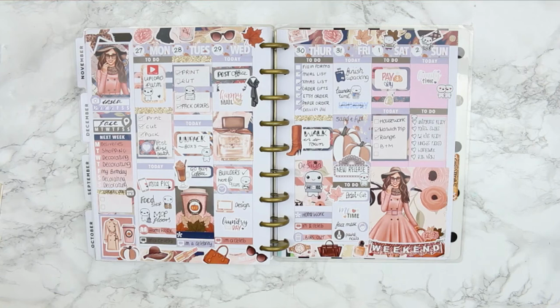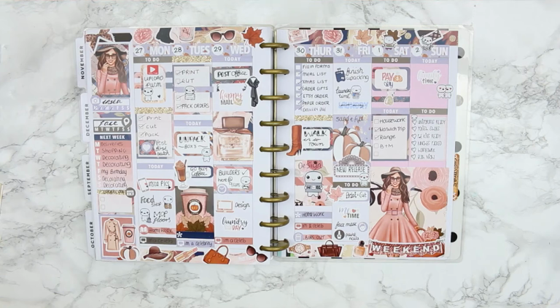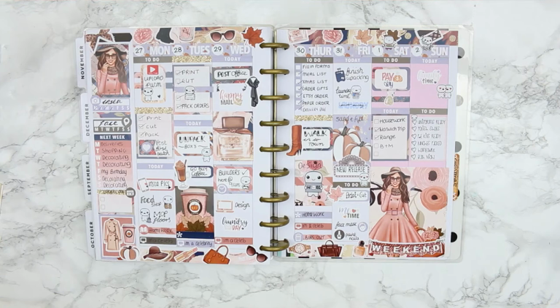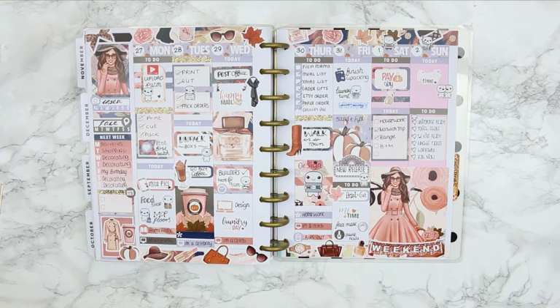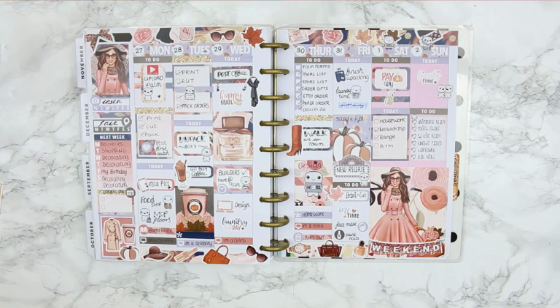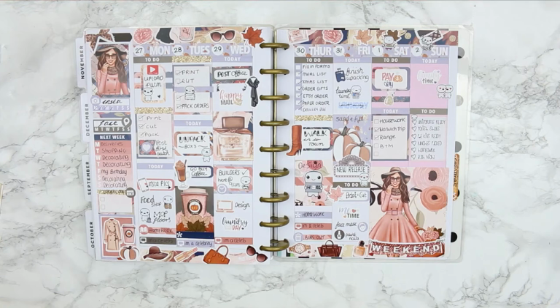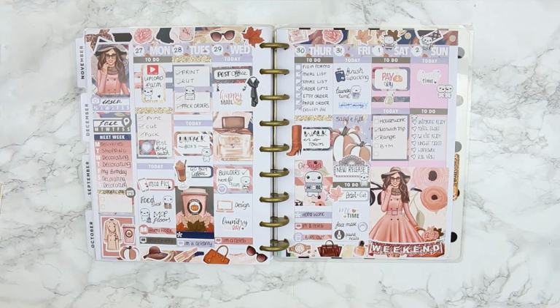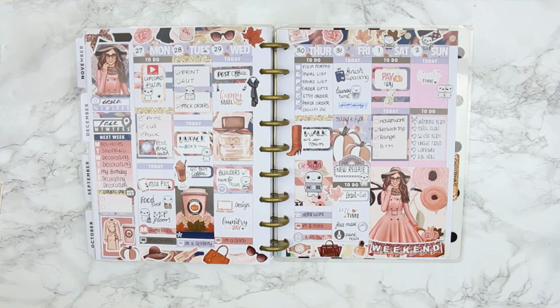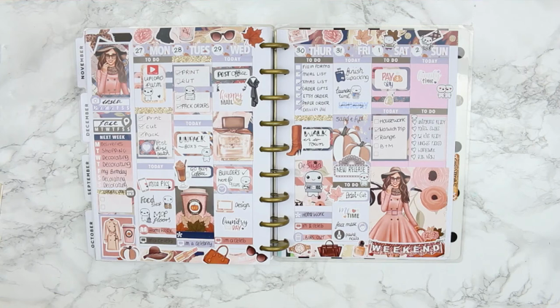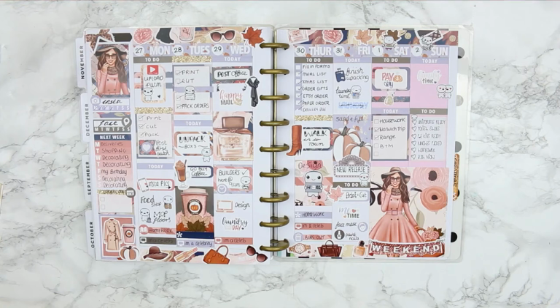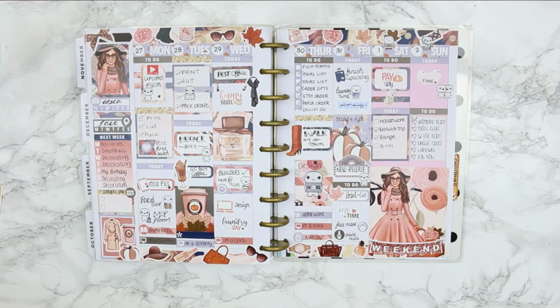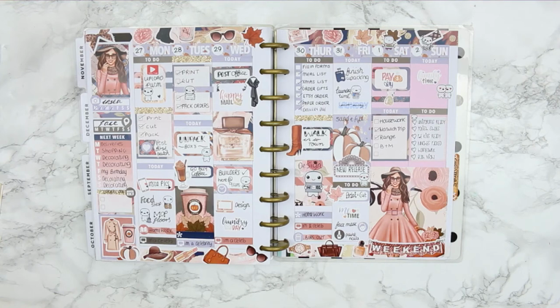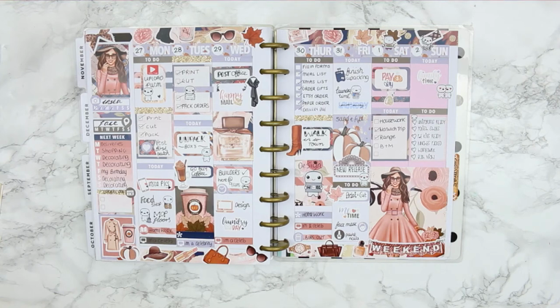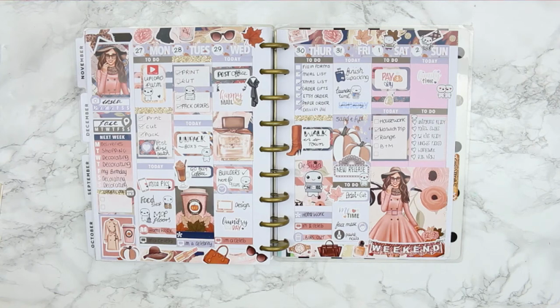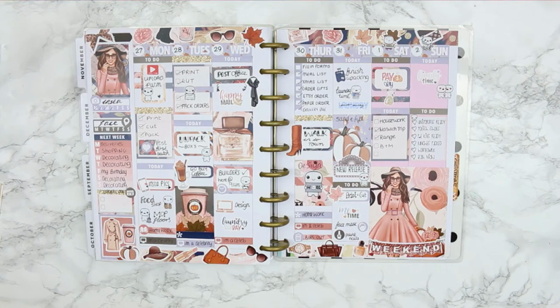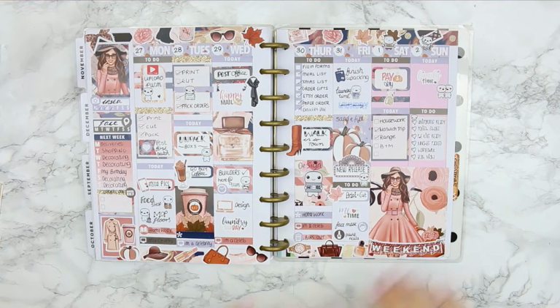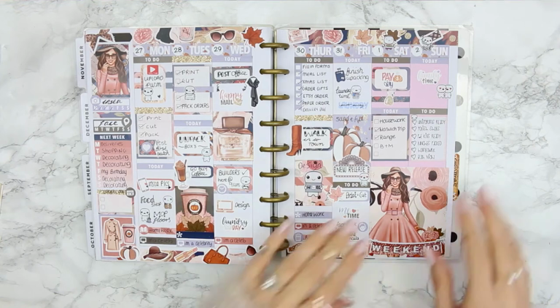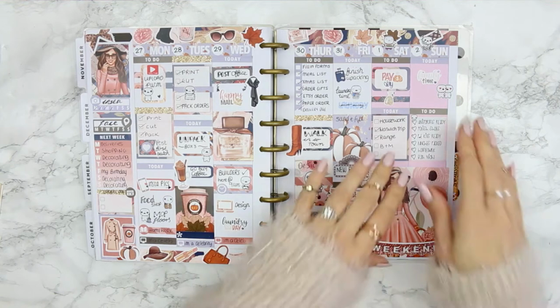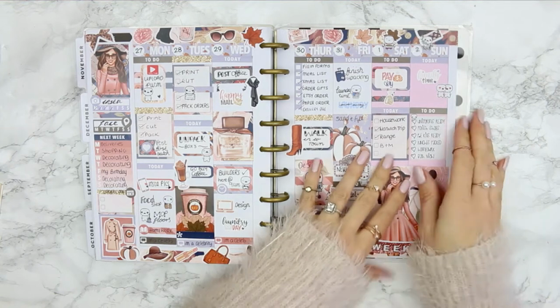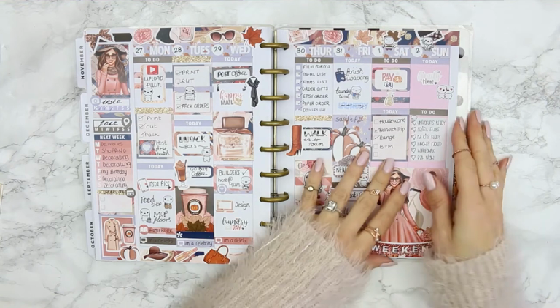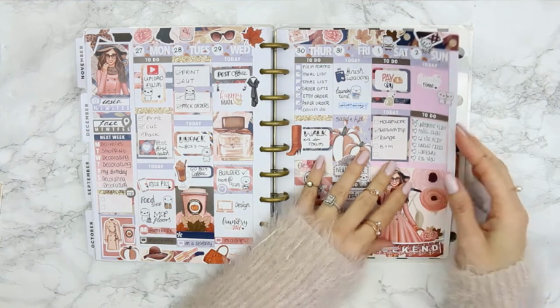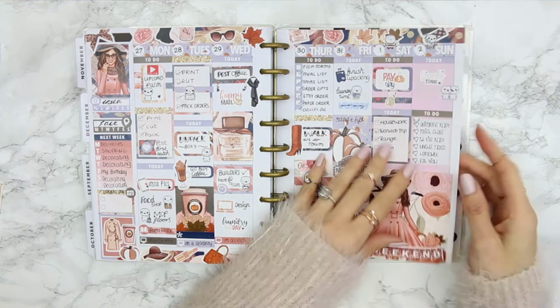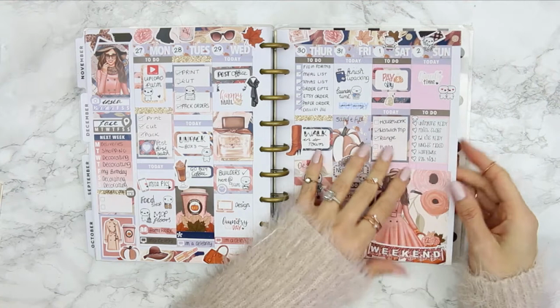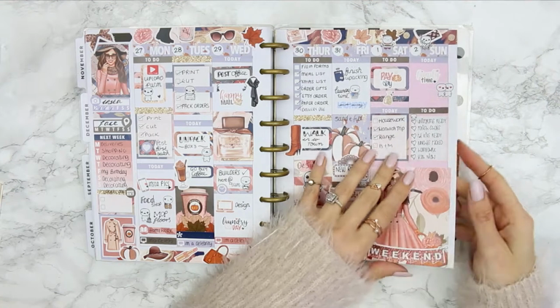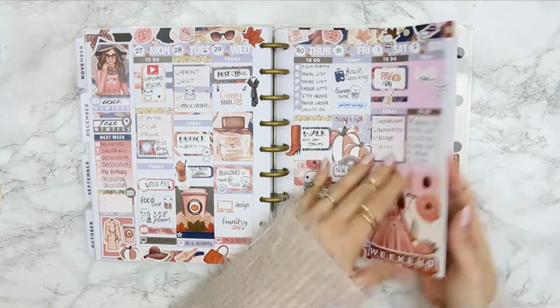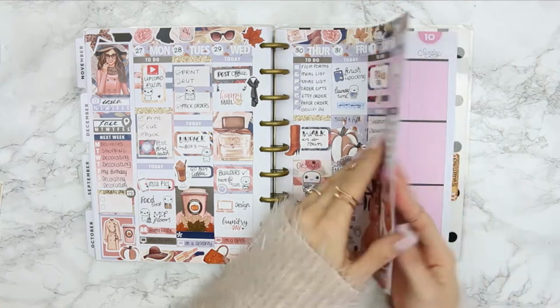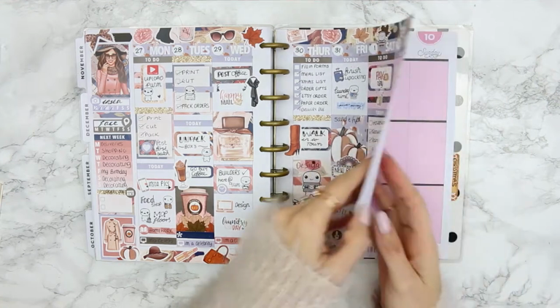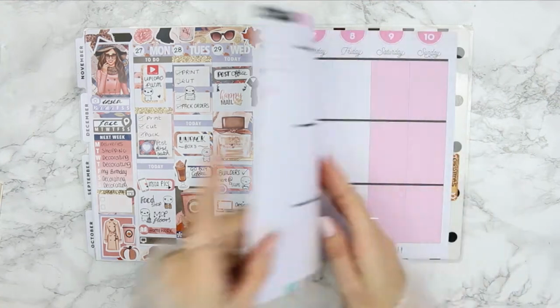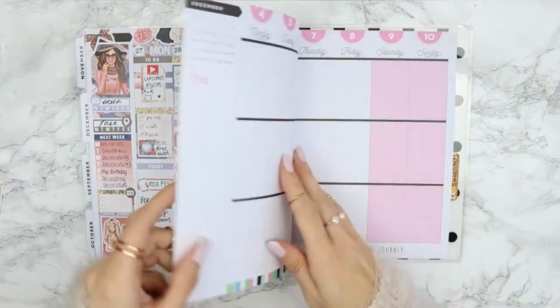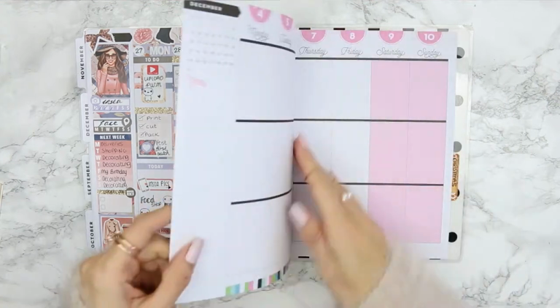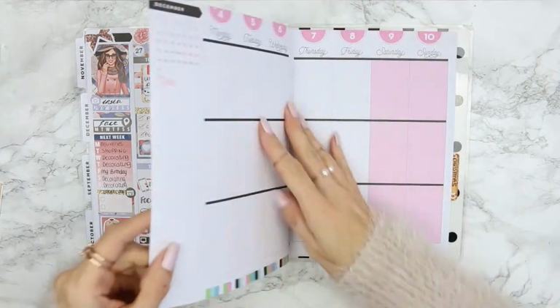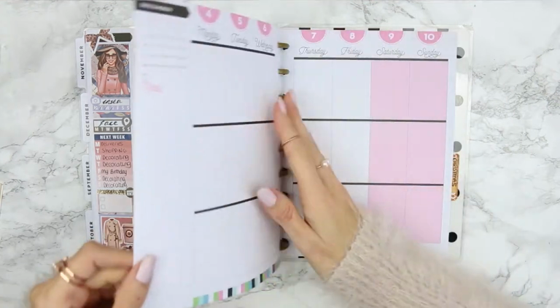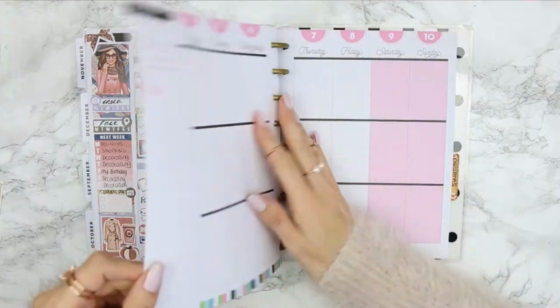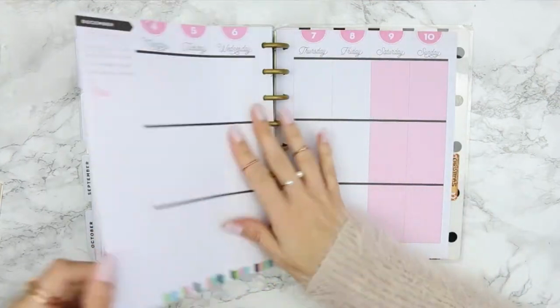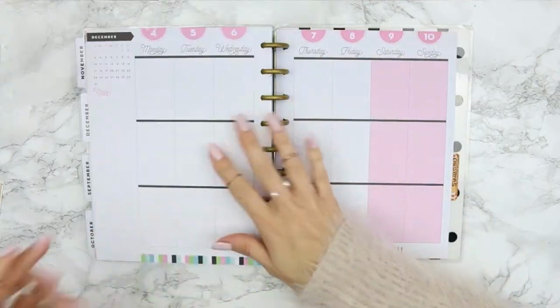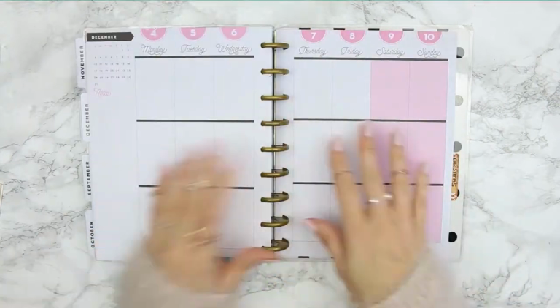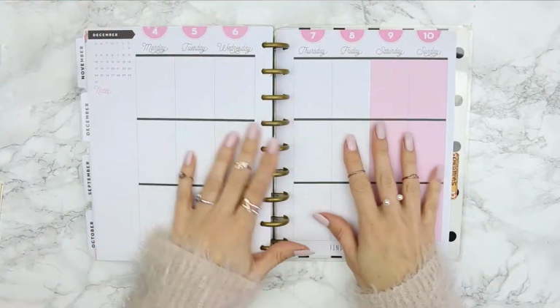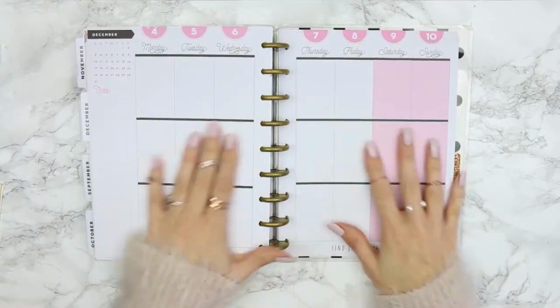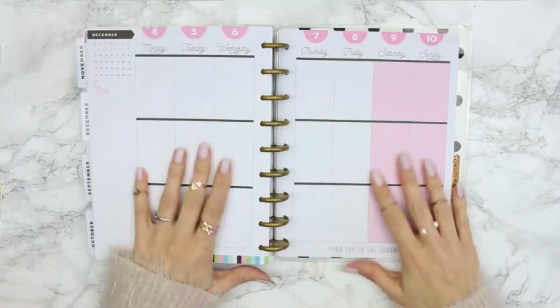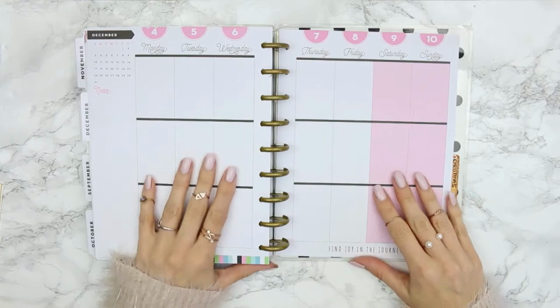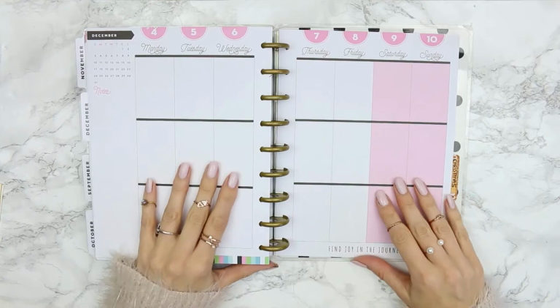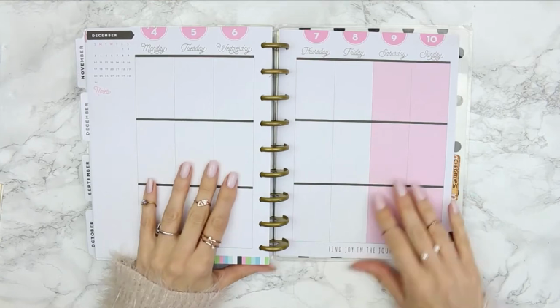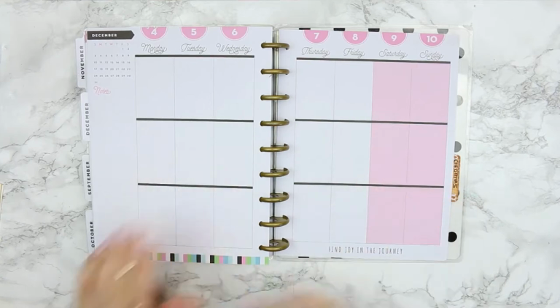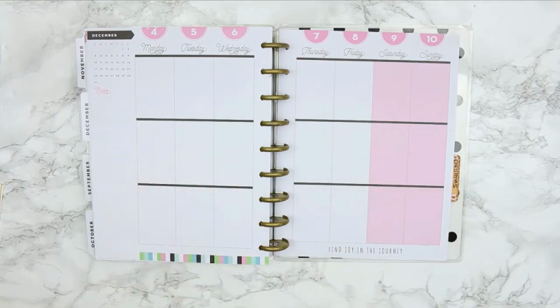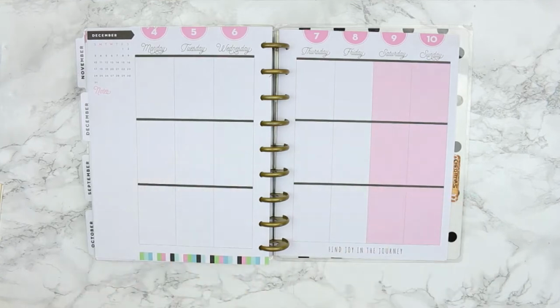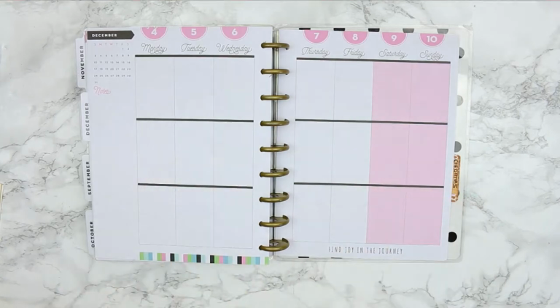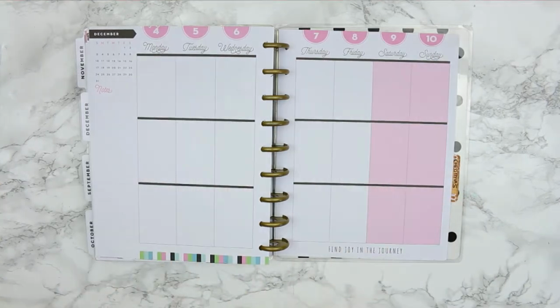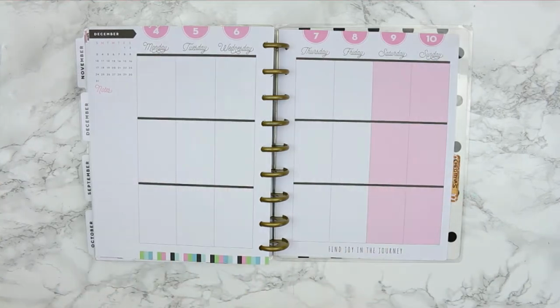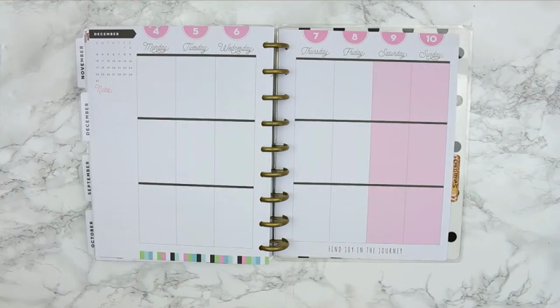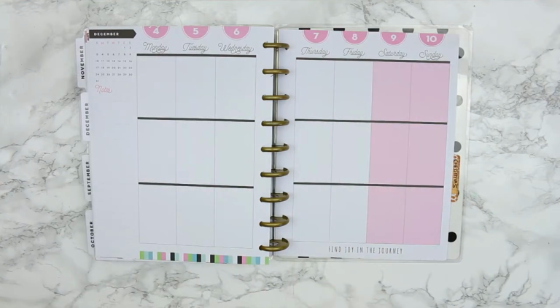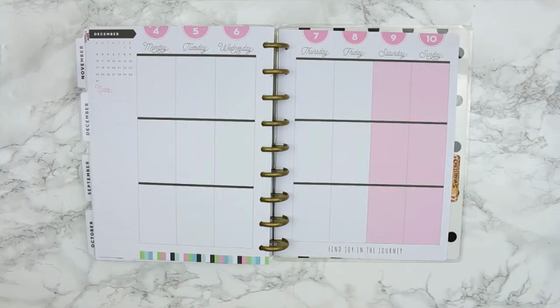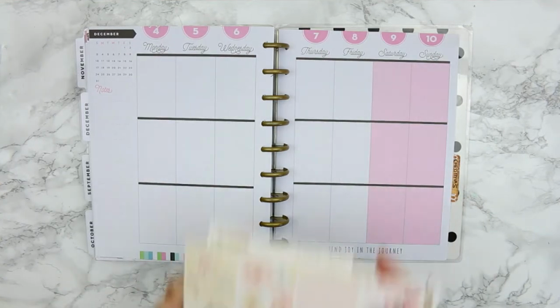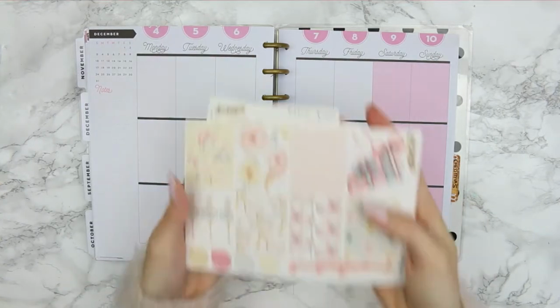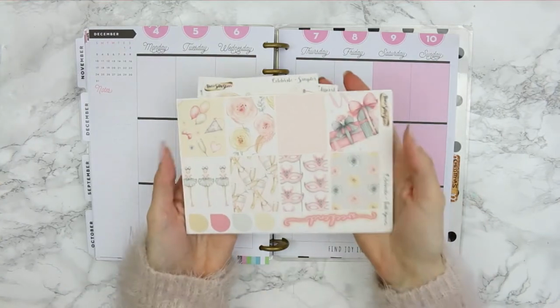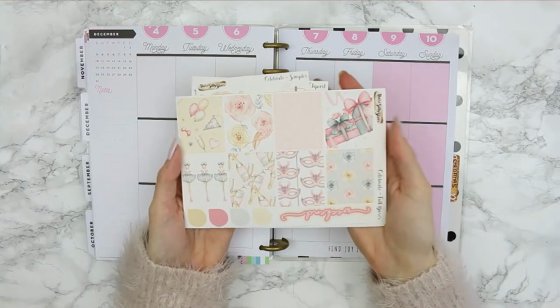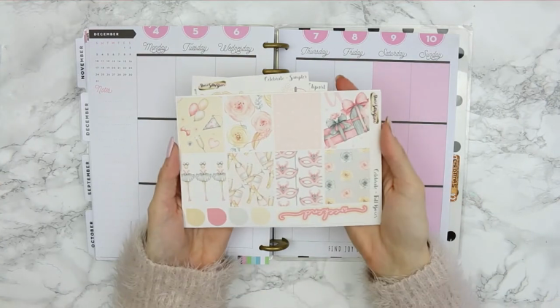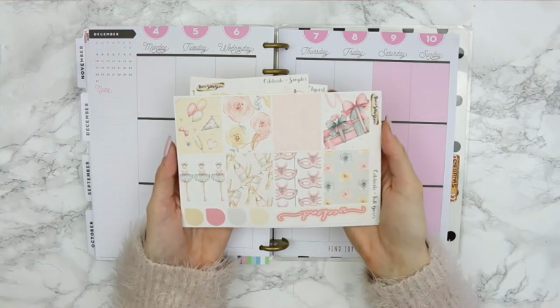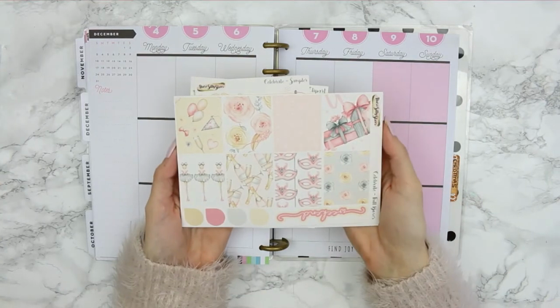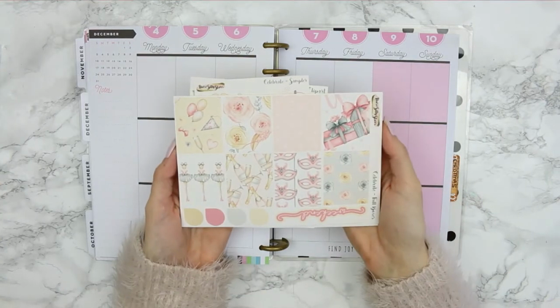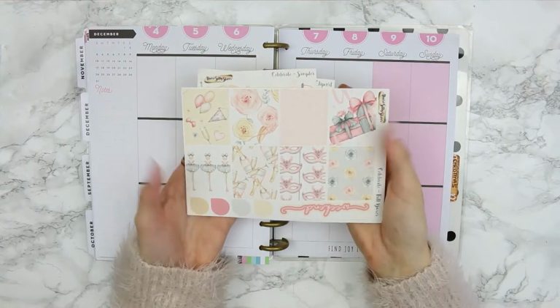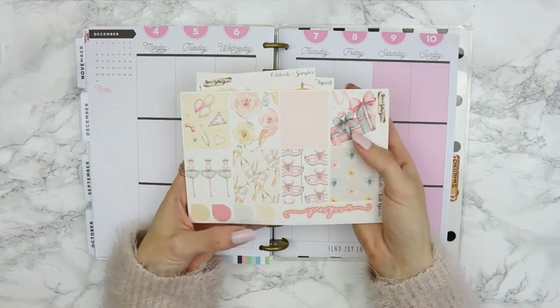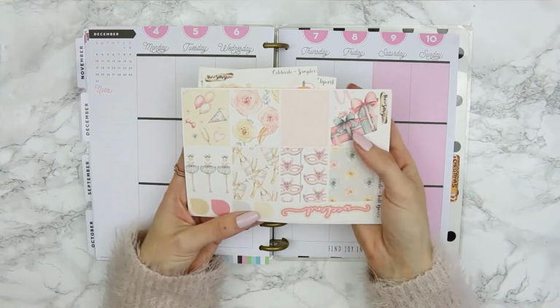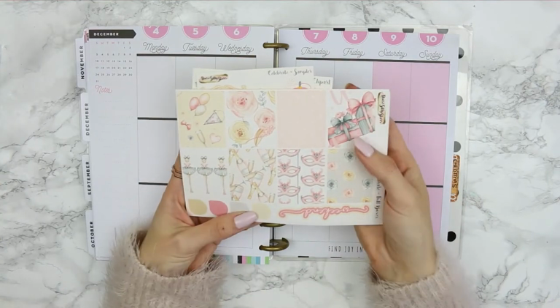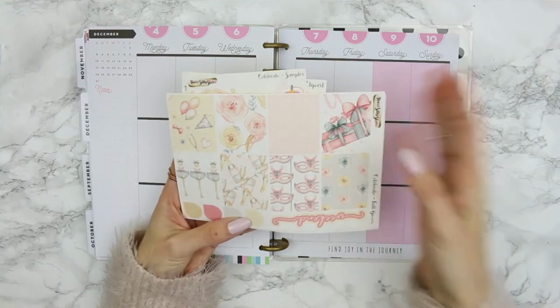Hi everyone, welcome back to my channel and welcome back to another Monday Plan With Me. This one is a little bit extra special because it's my birthday week.